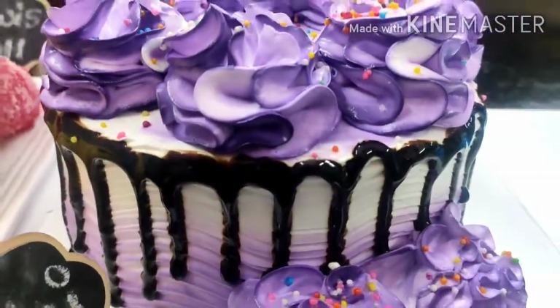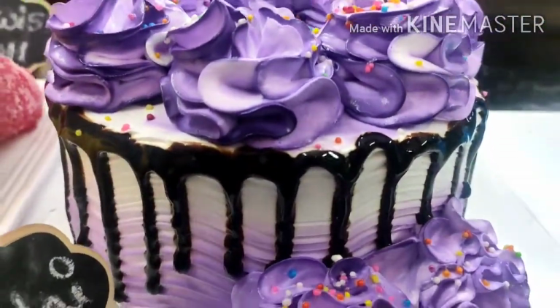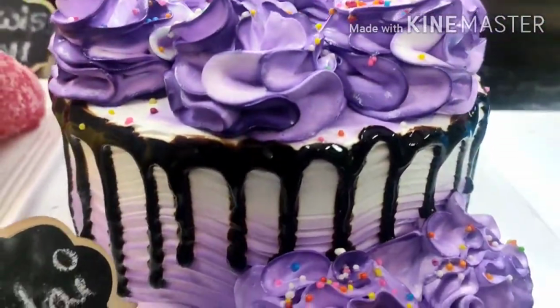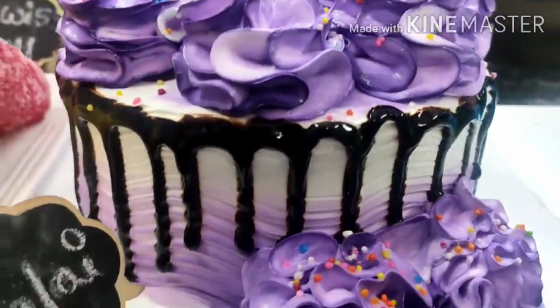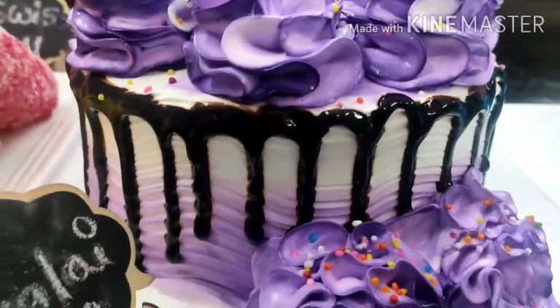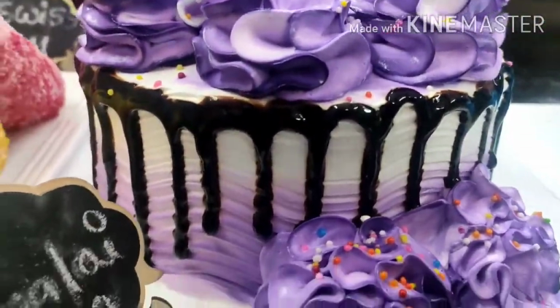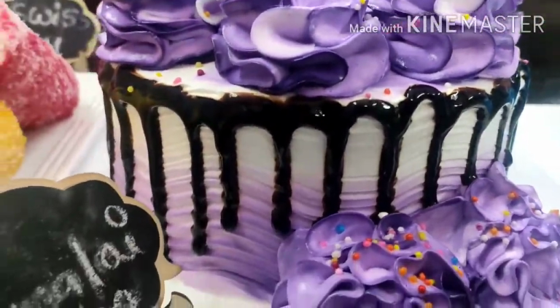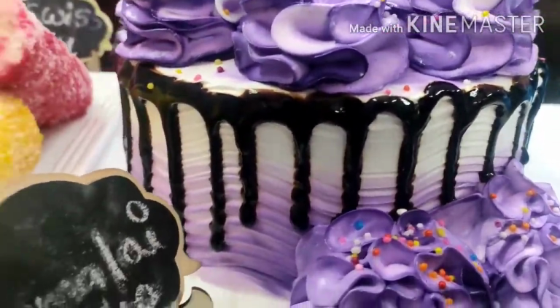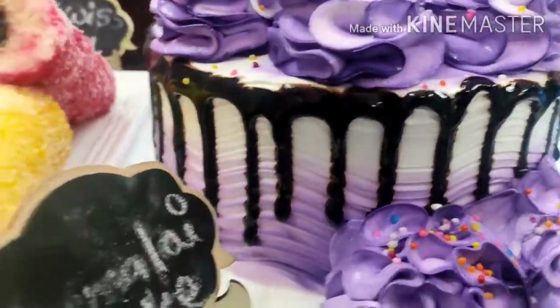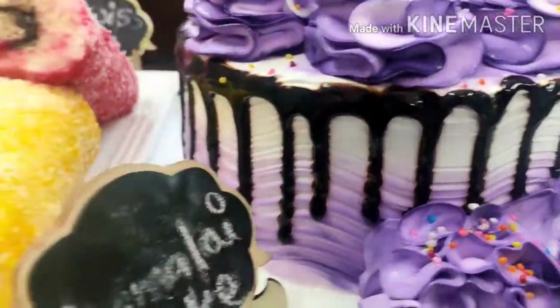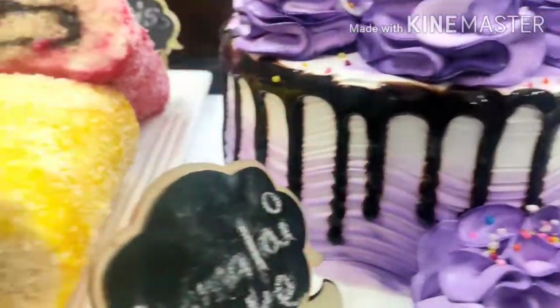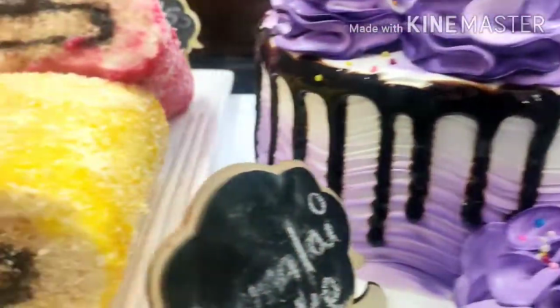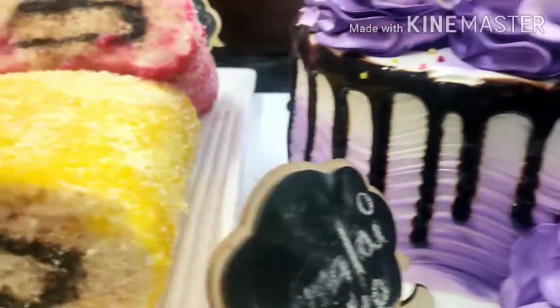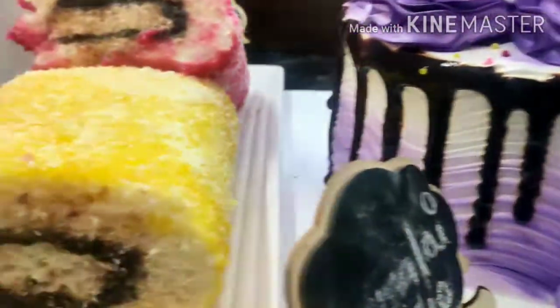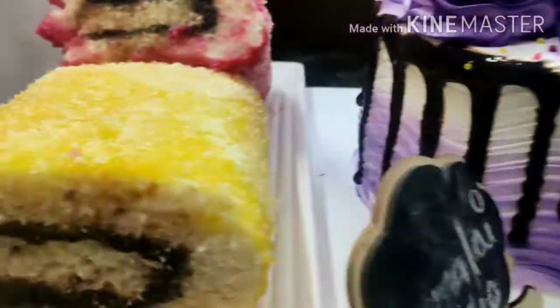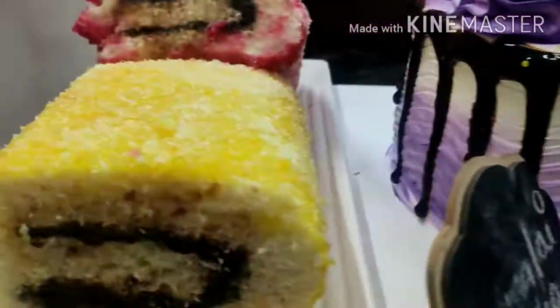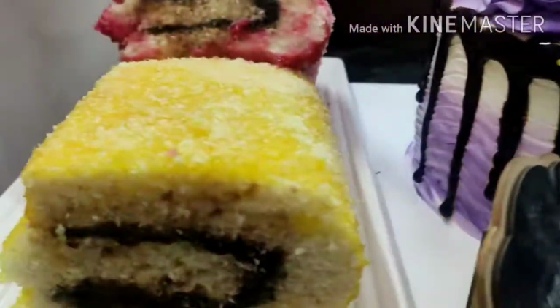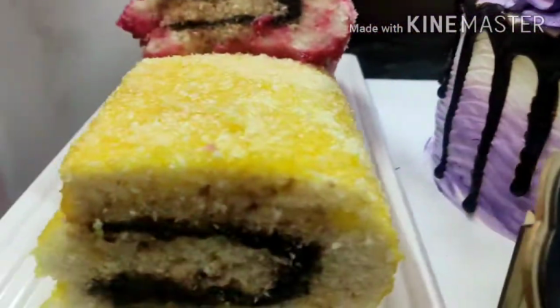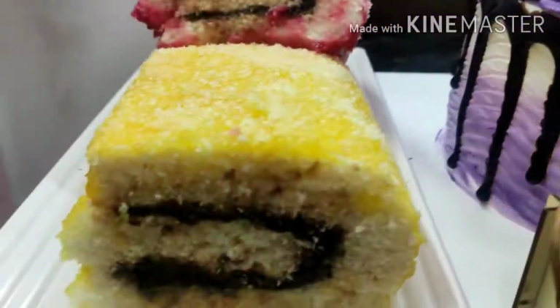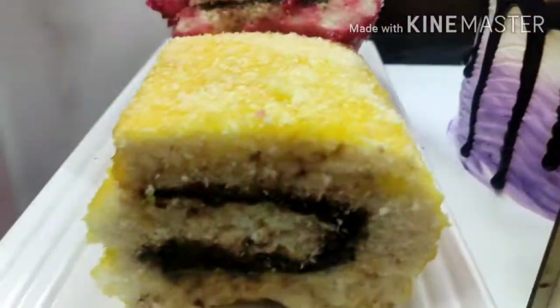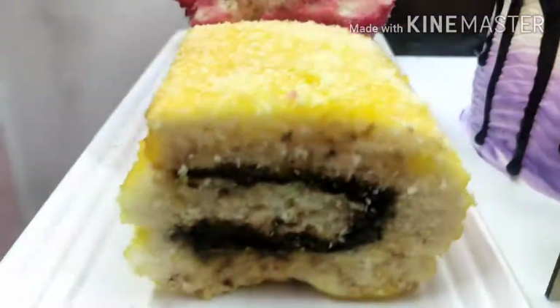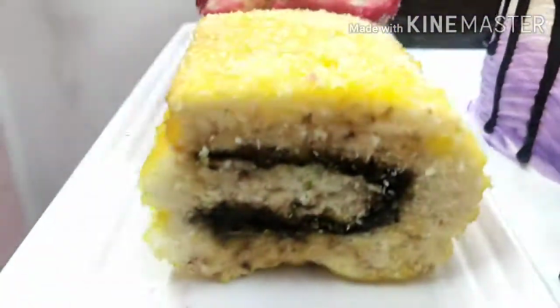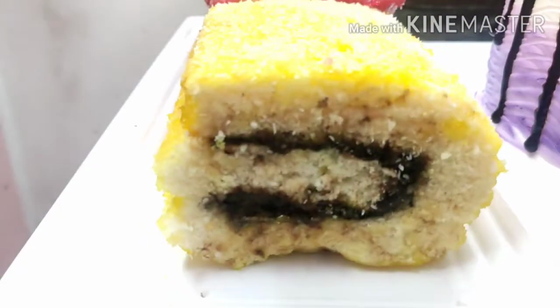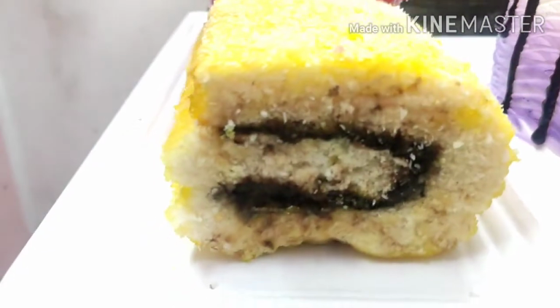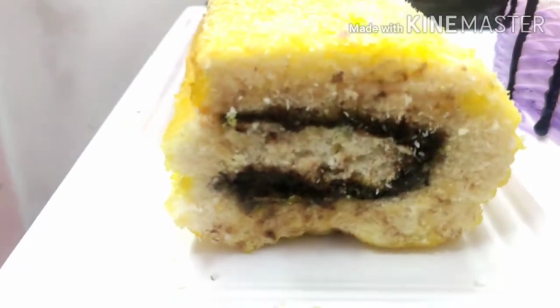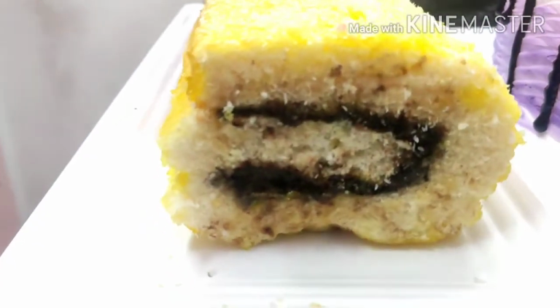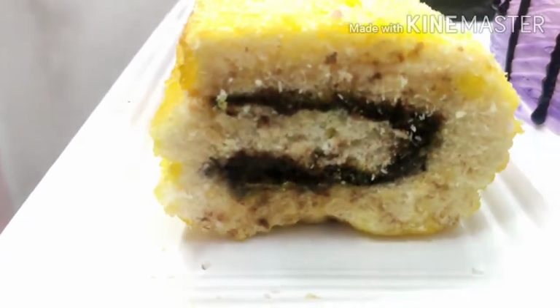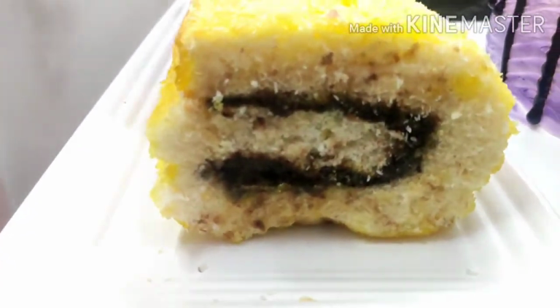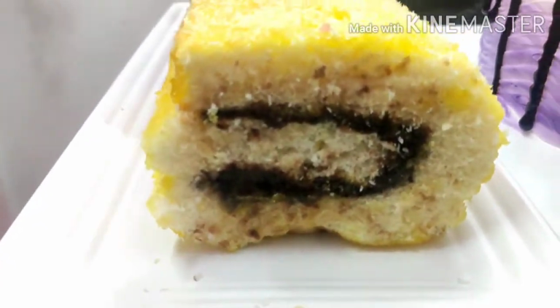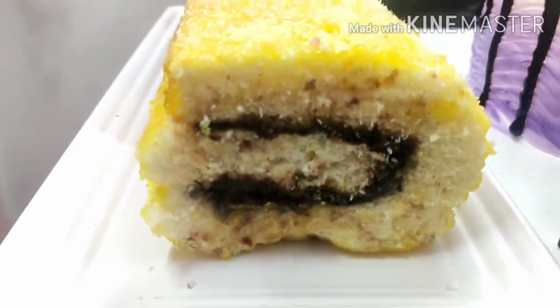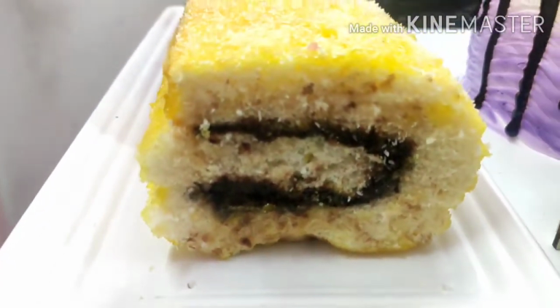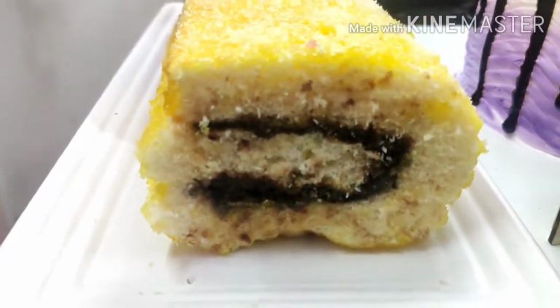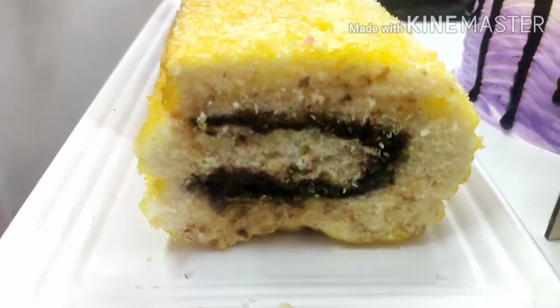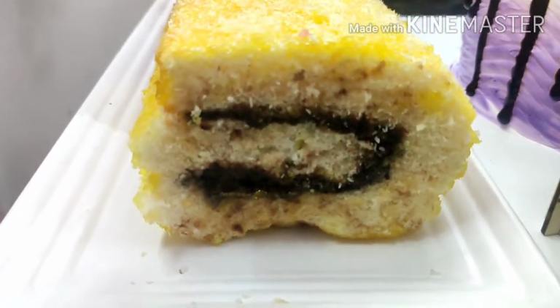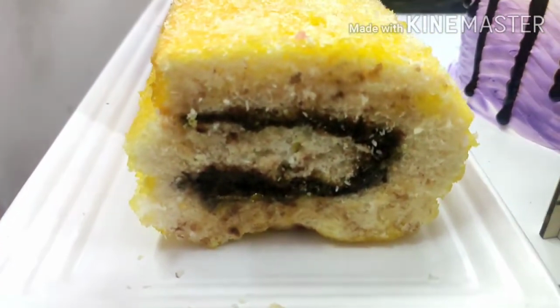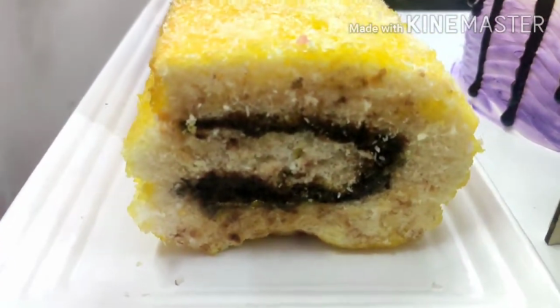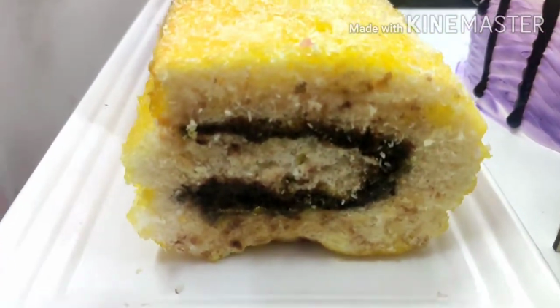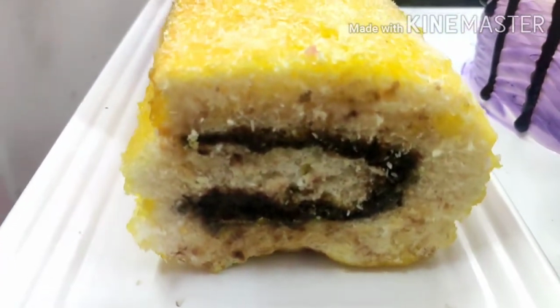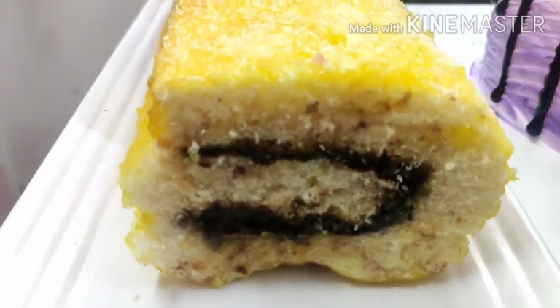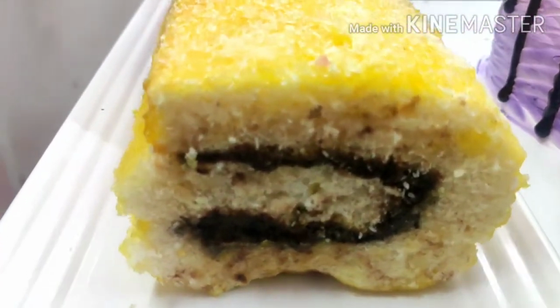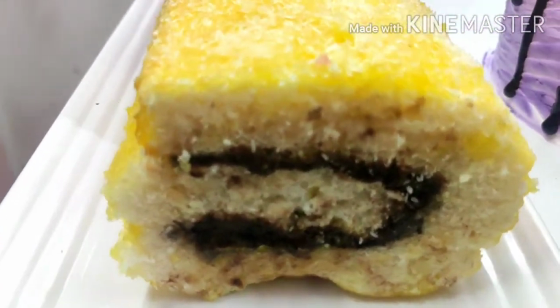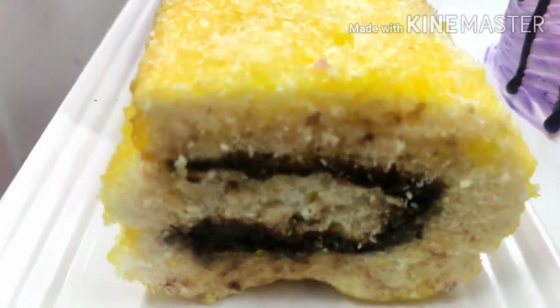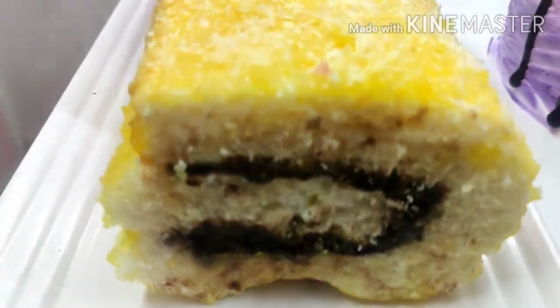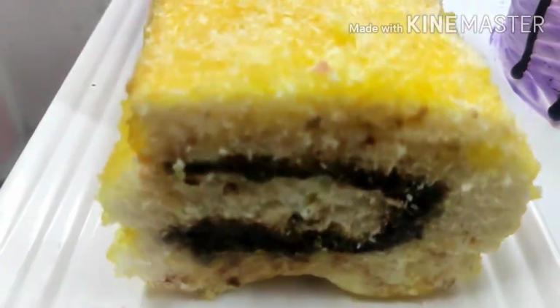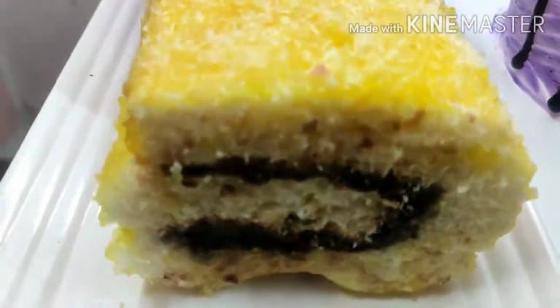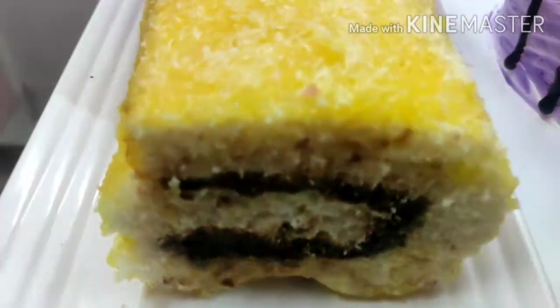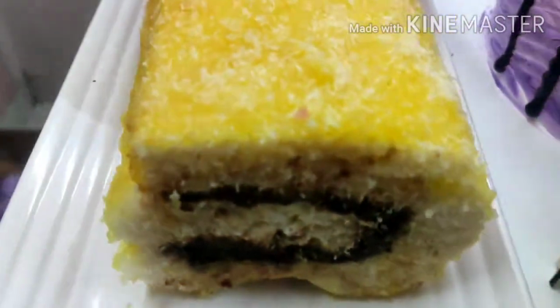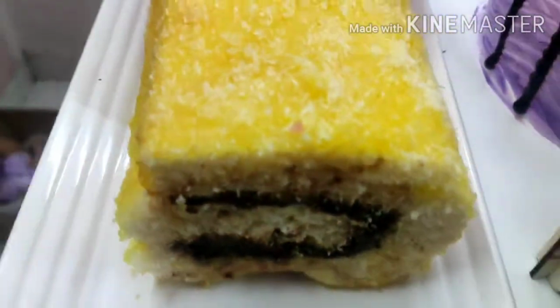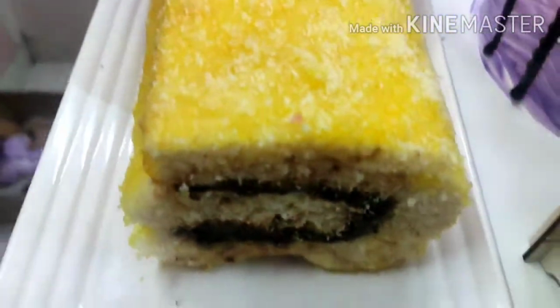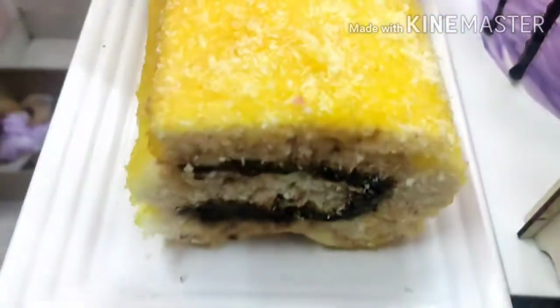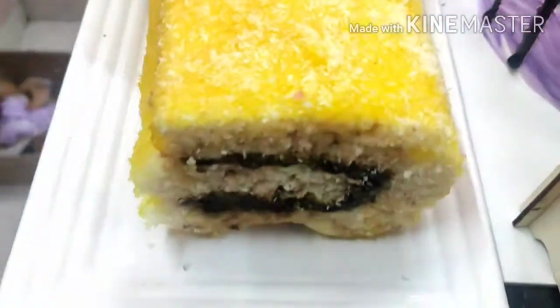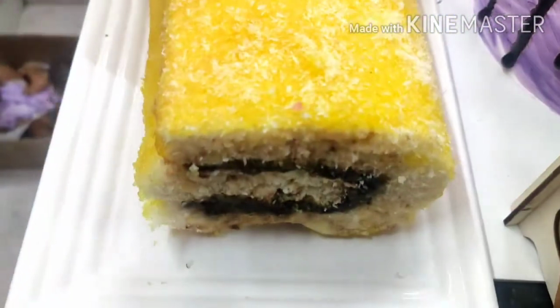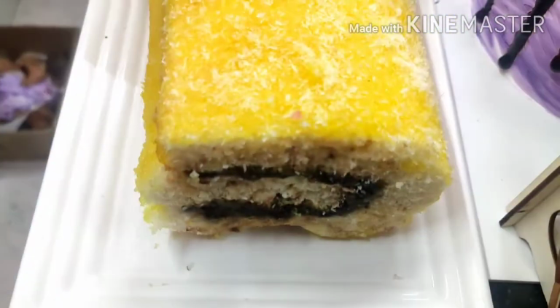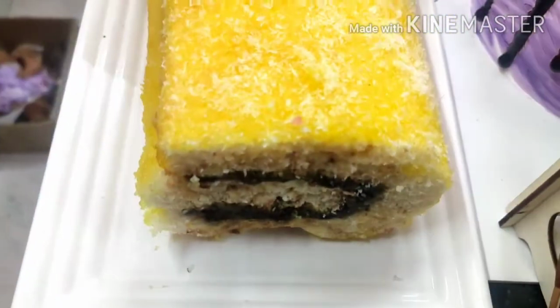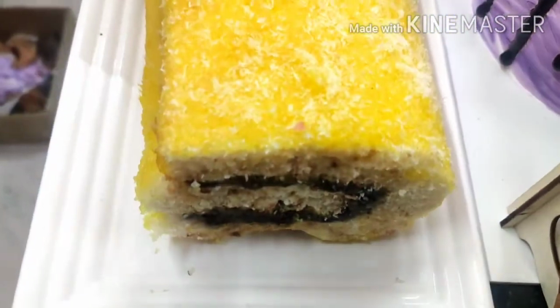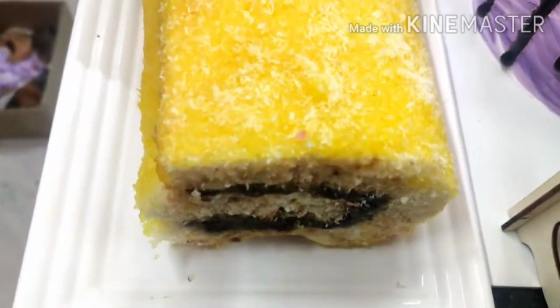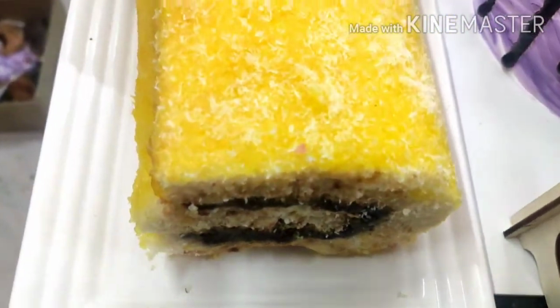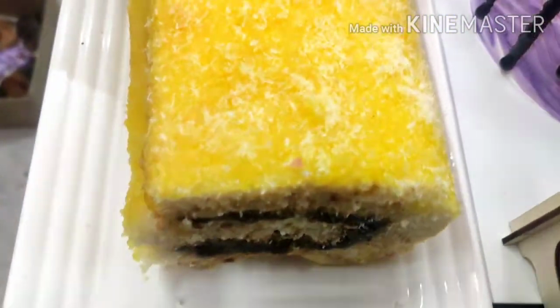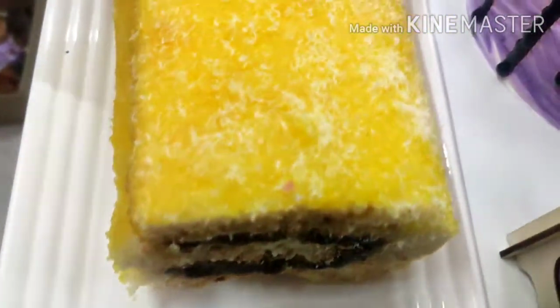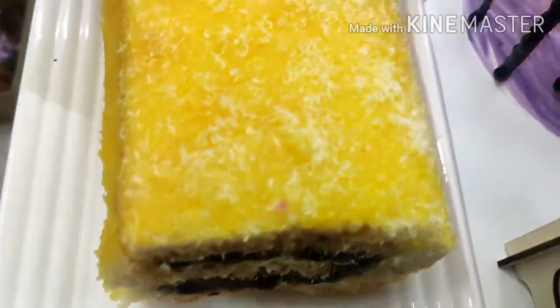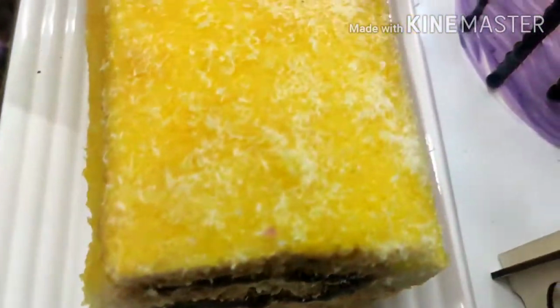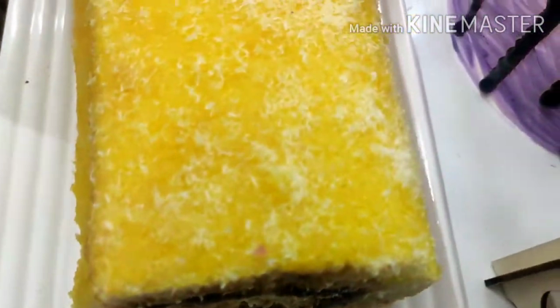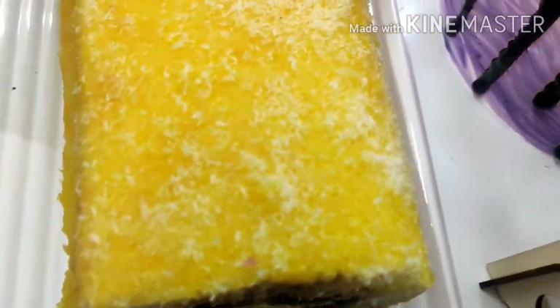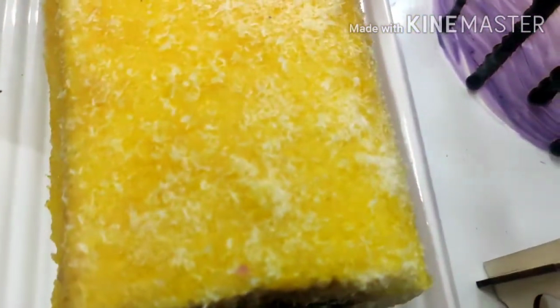This is the last but not least — this is a Swiss roll. This has covered two flavors.